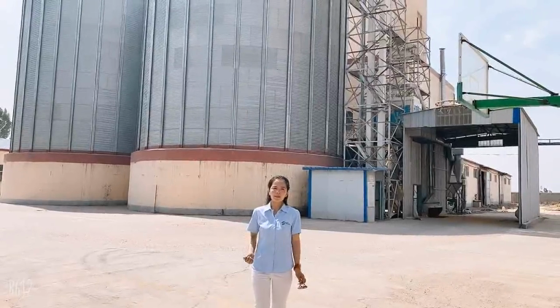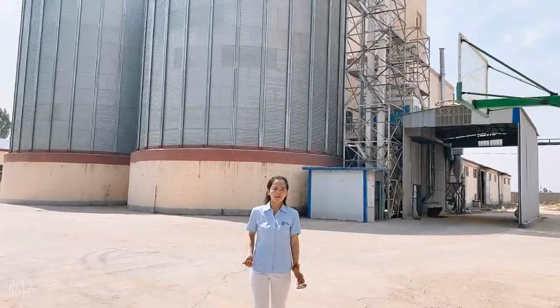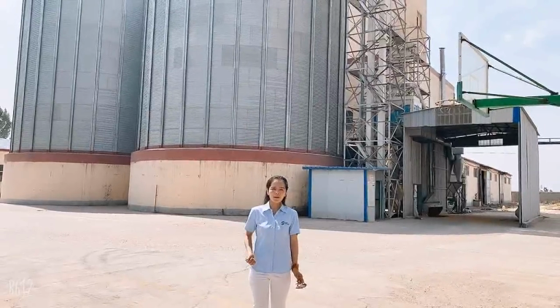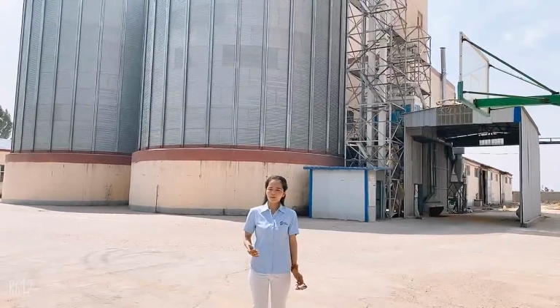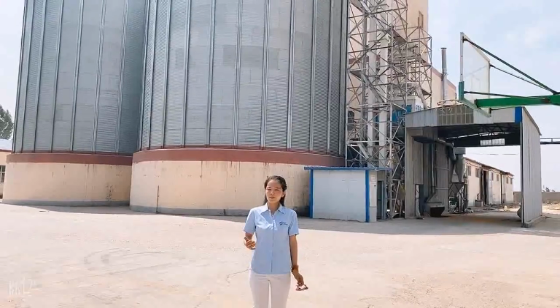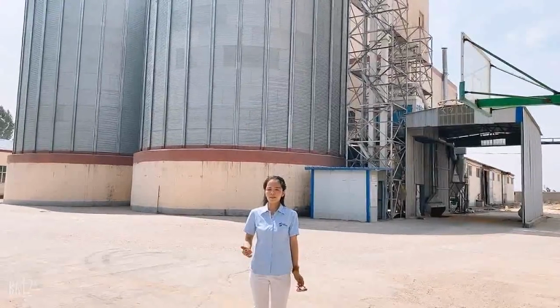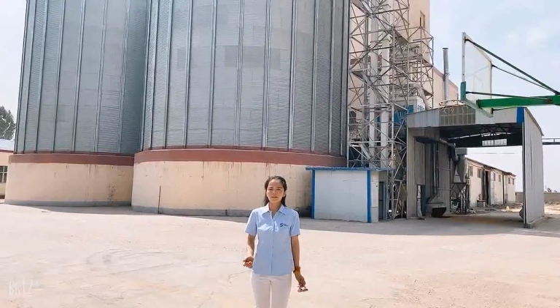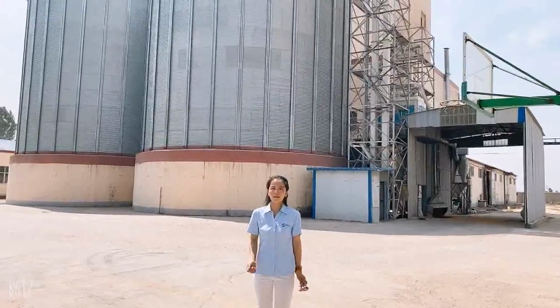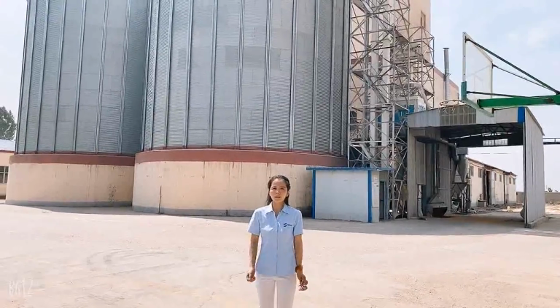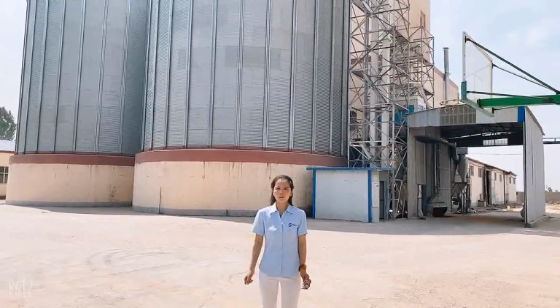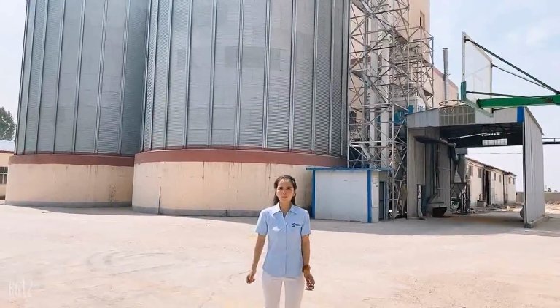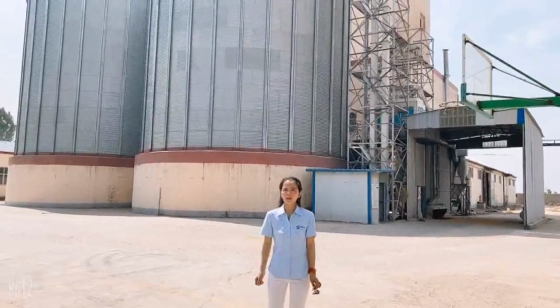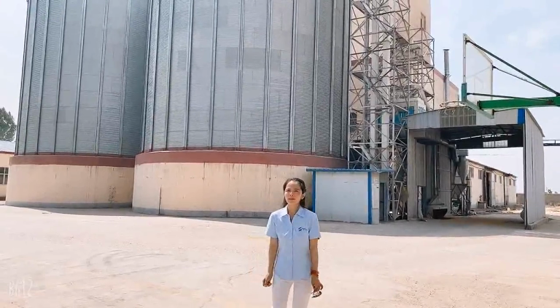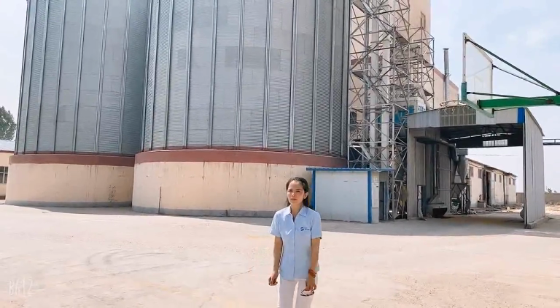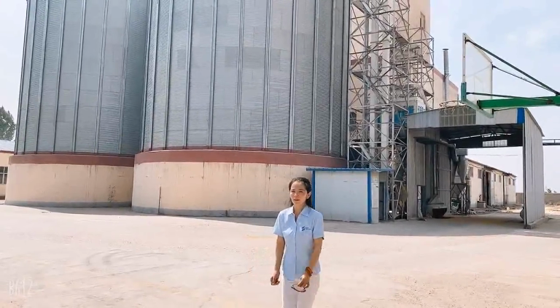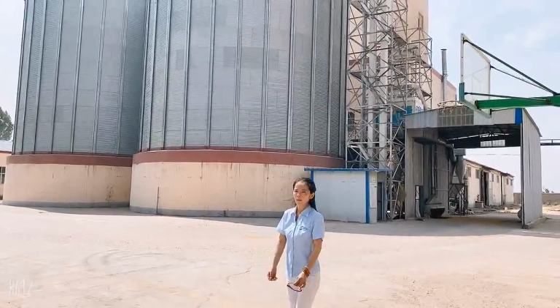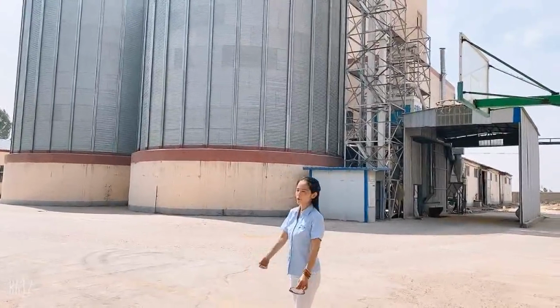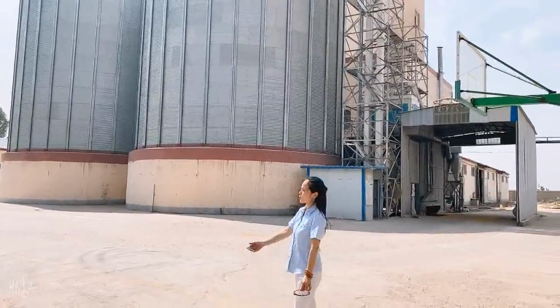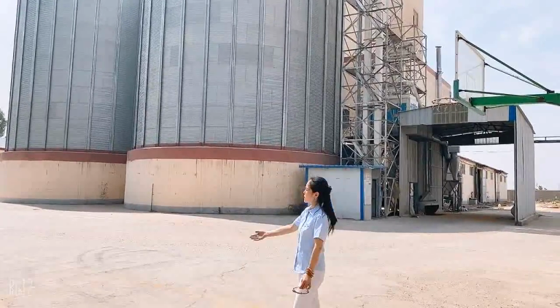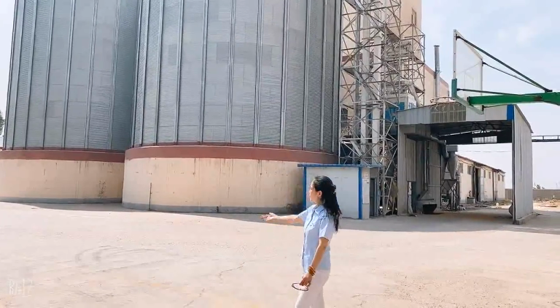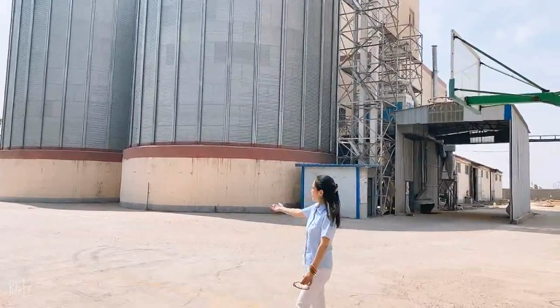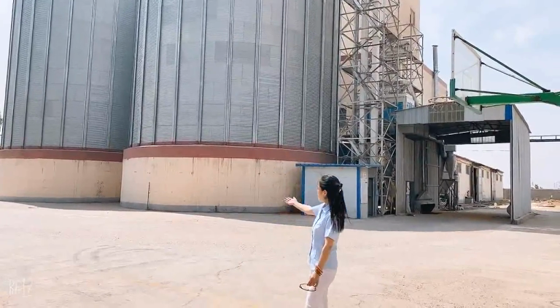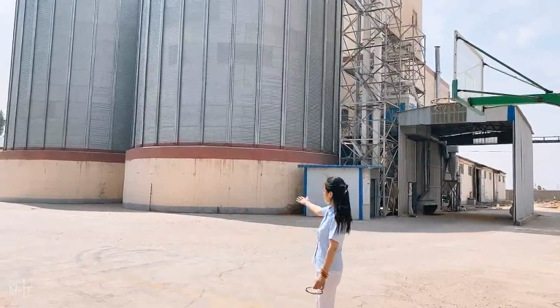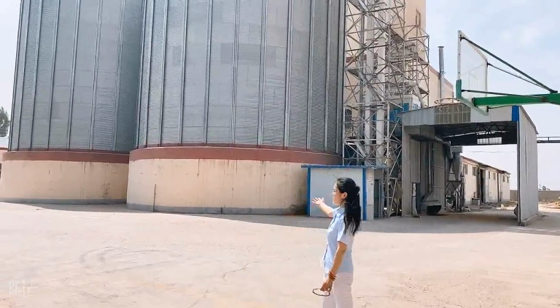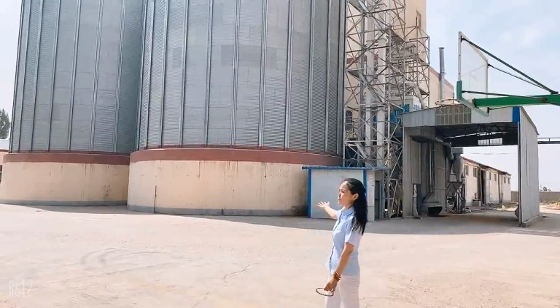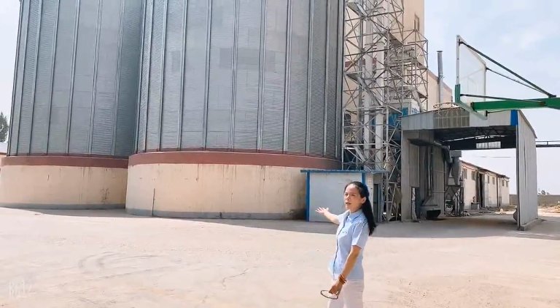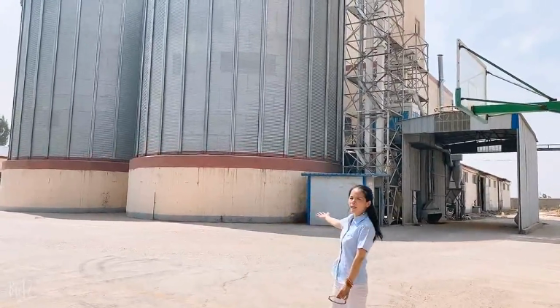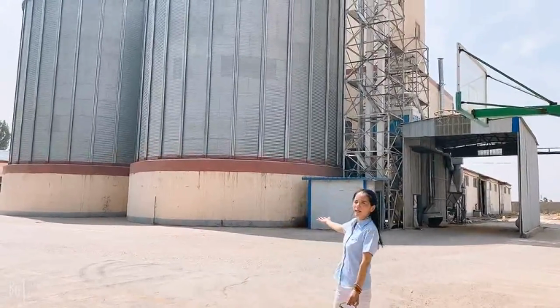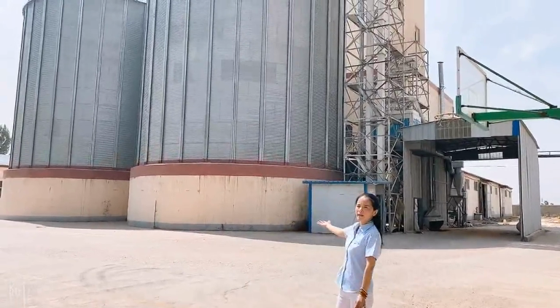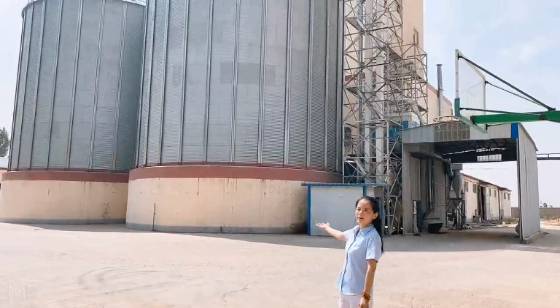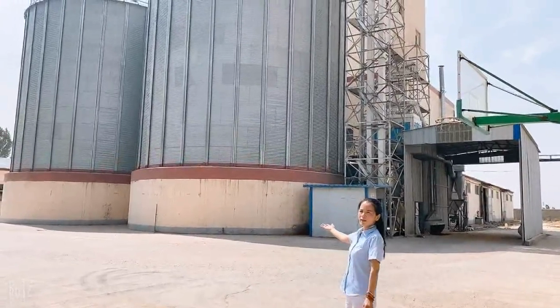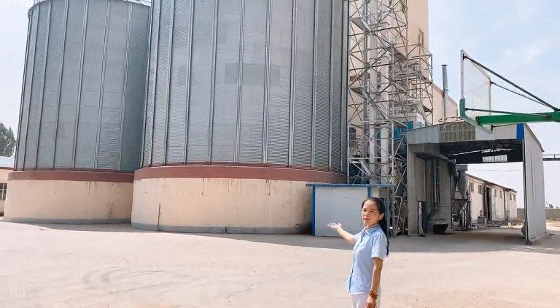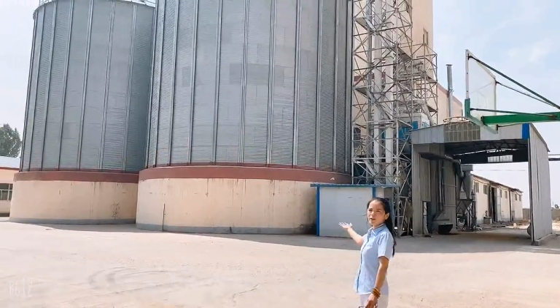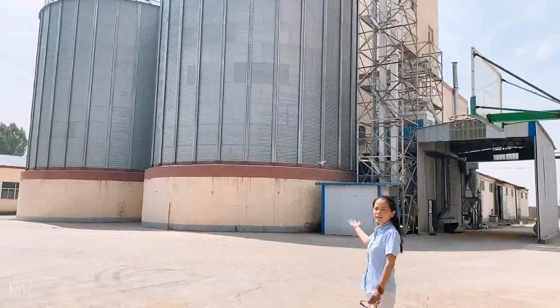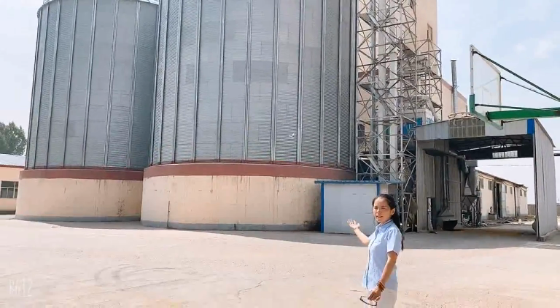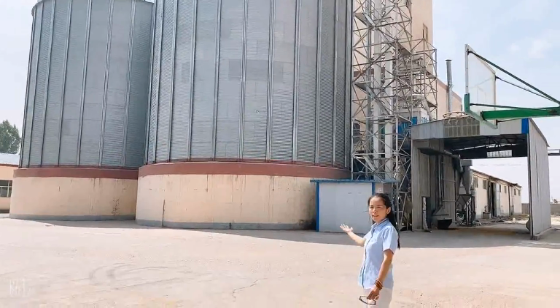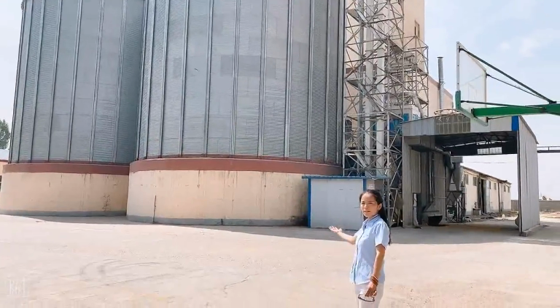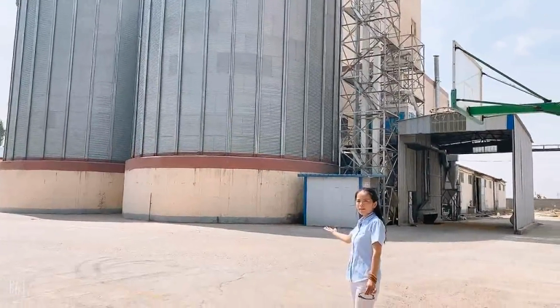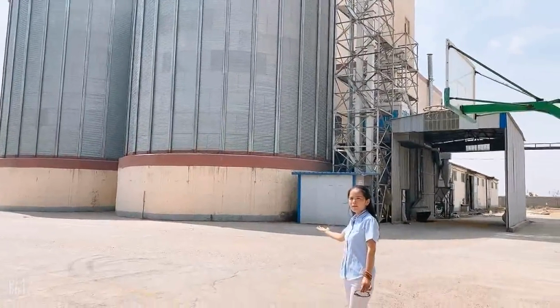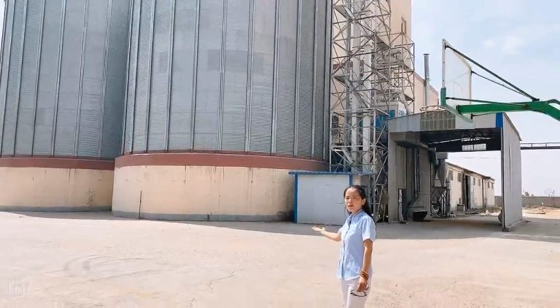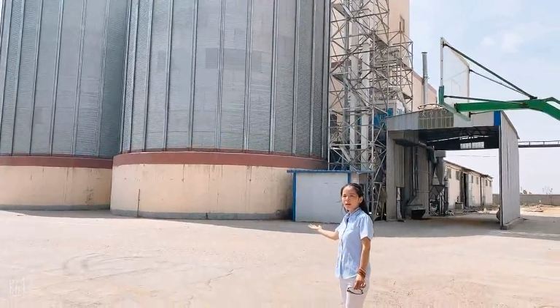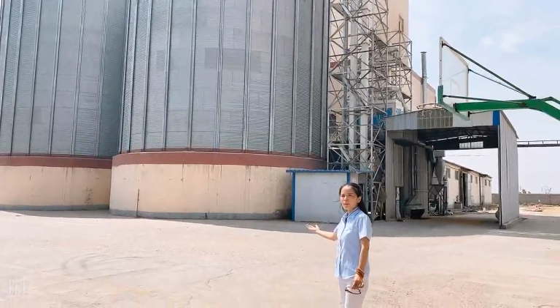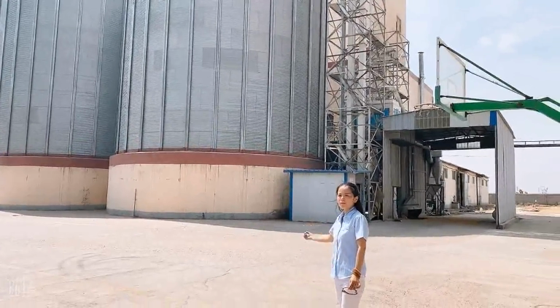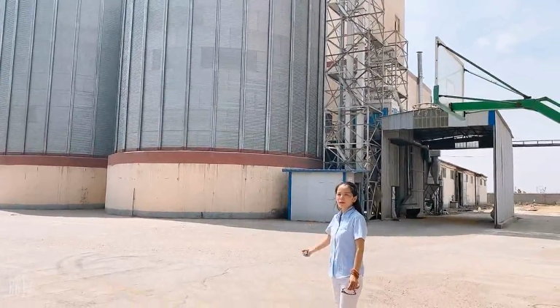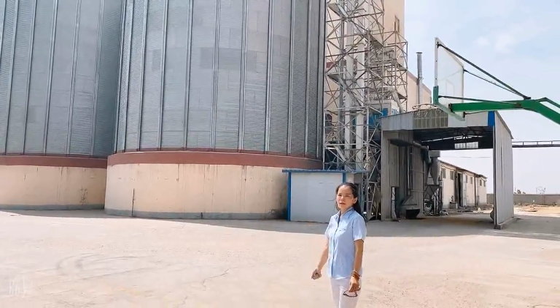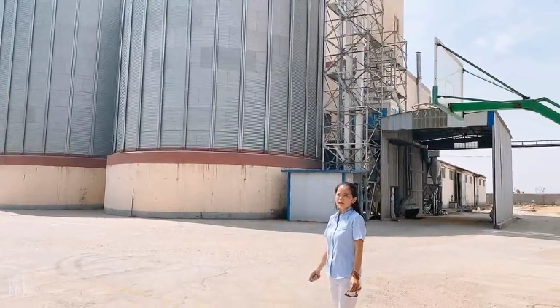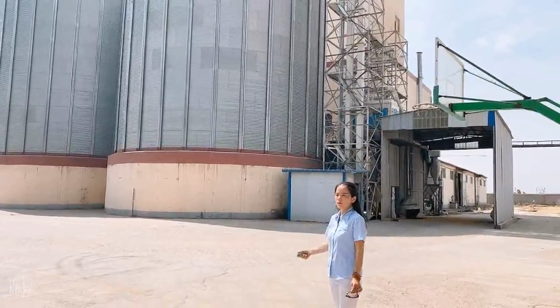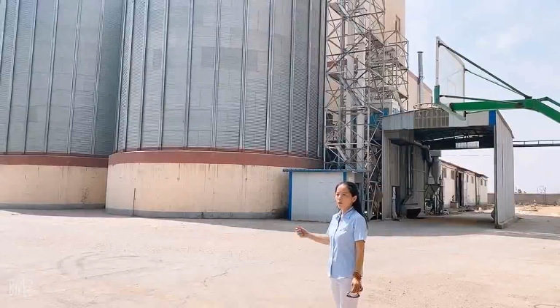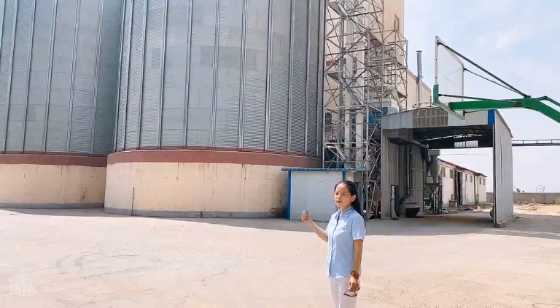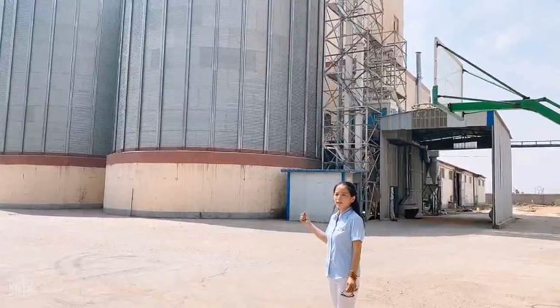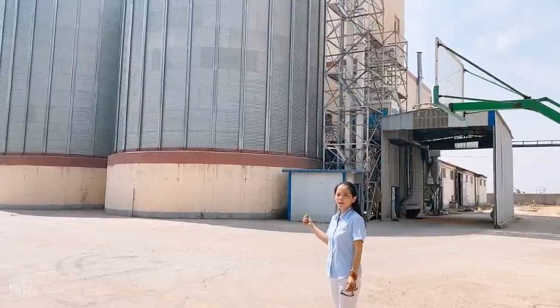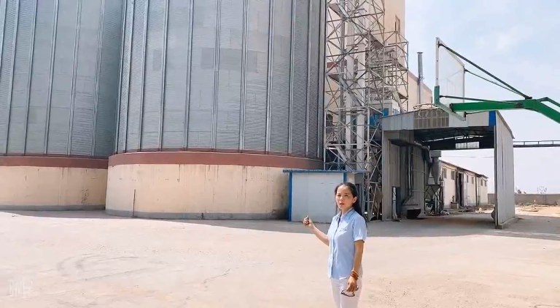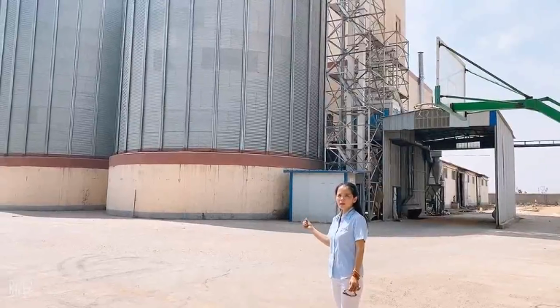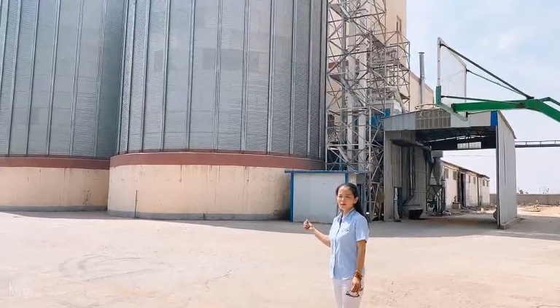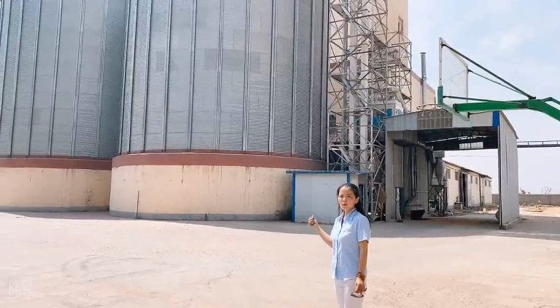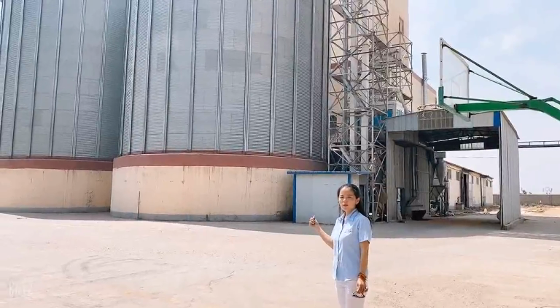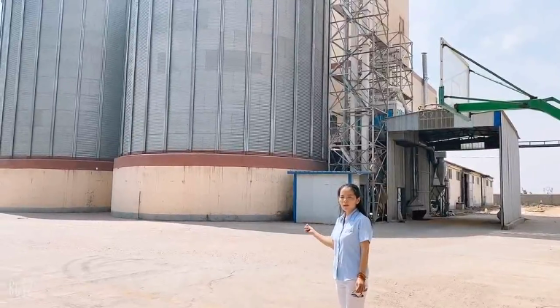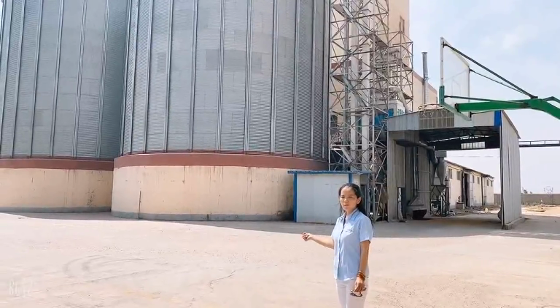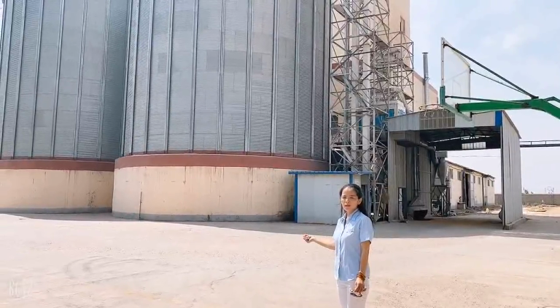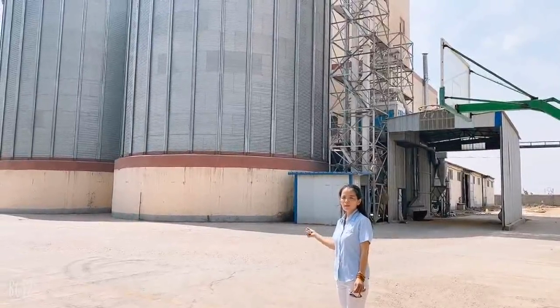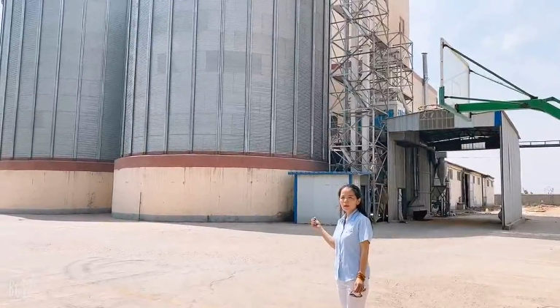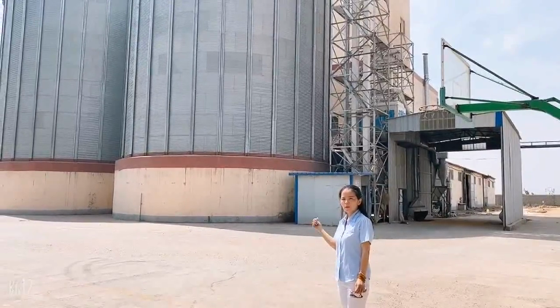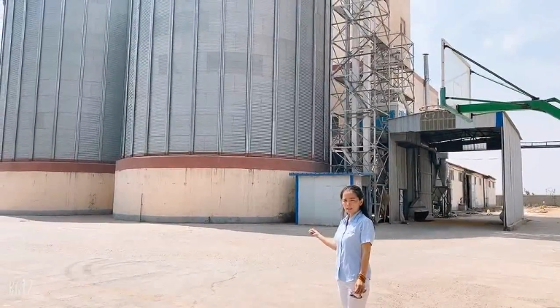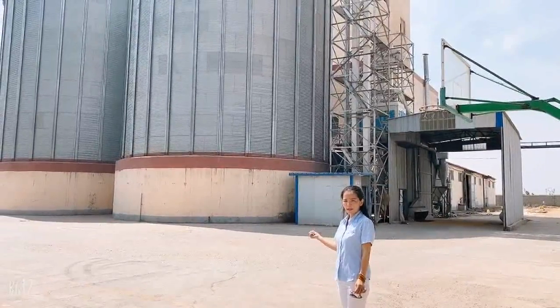On this silo site, there are two silos, a bucket elevator and a cleaning system. One silo is 2,000 meters tall.